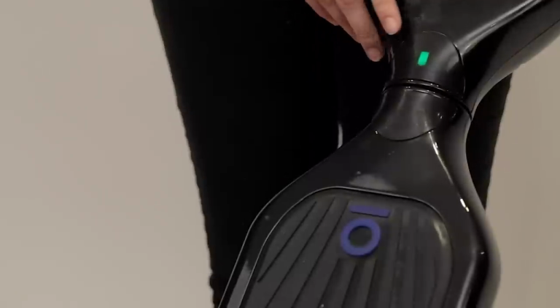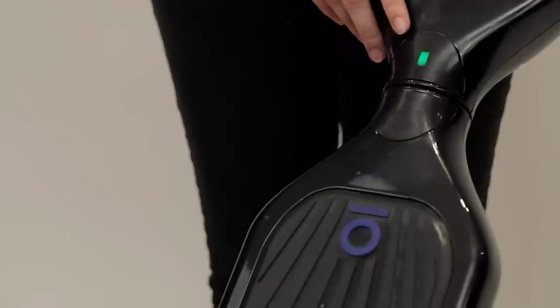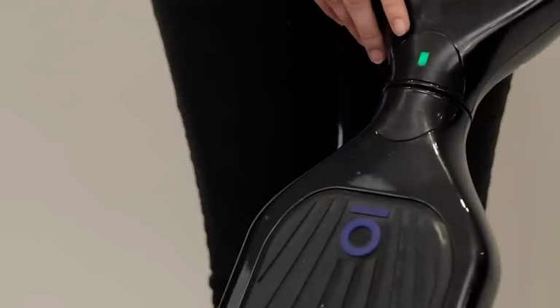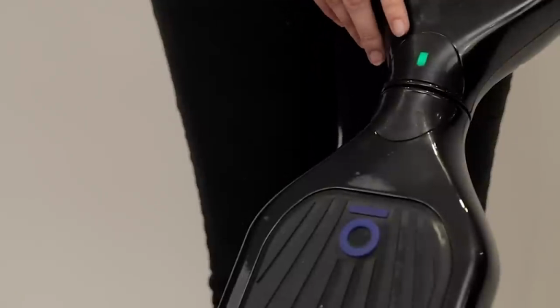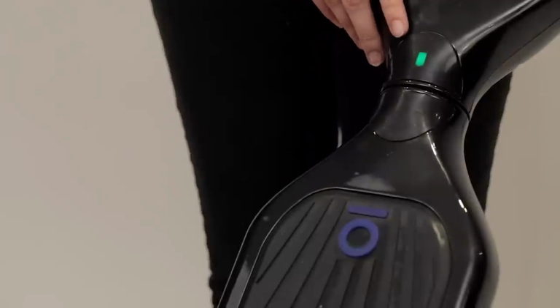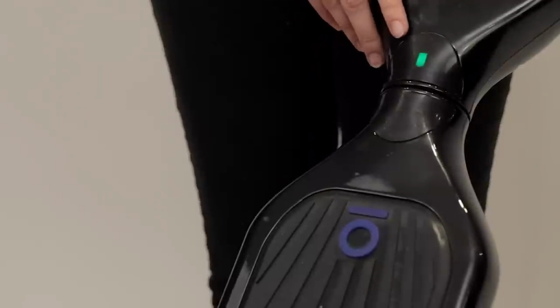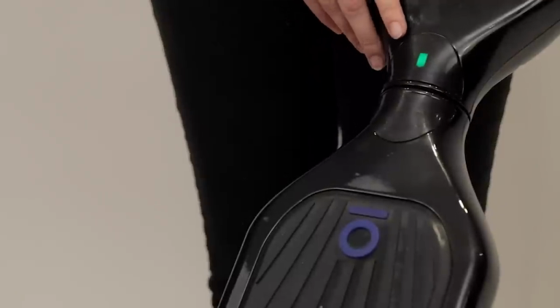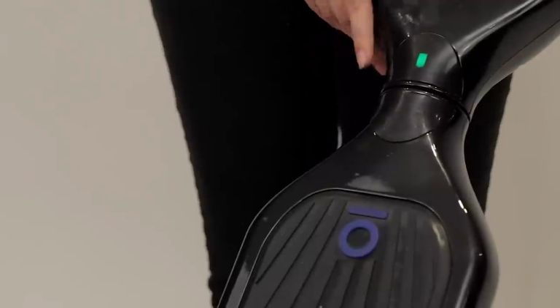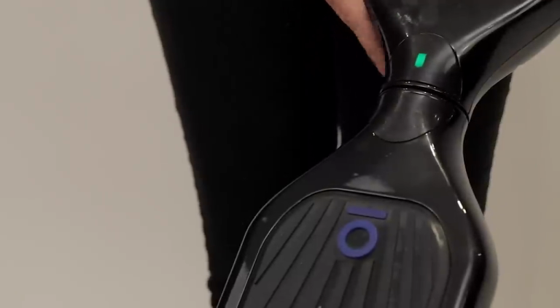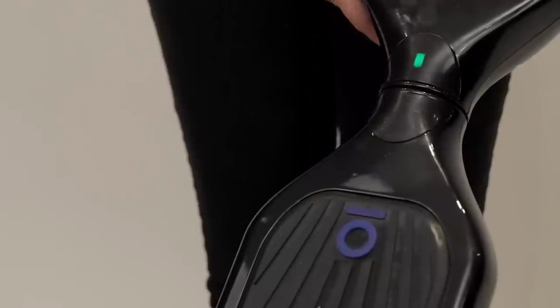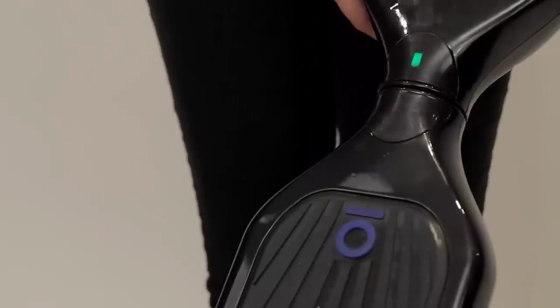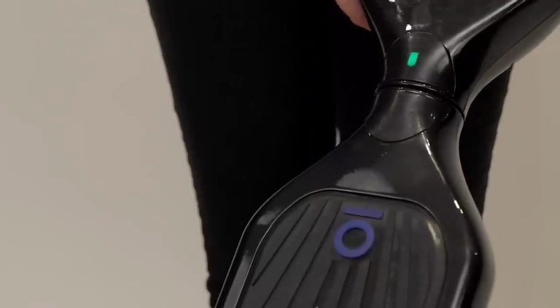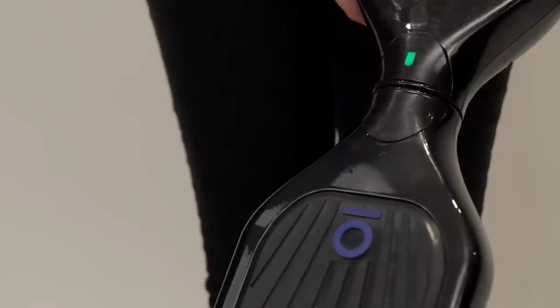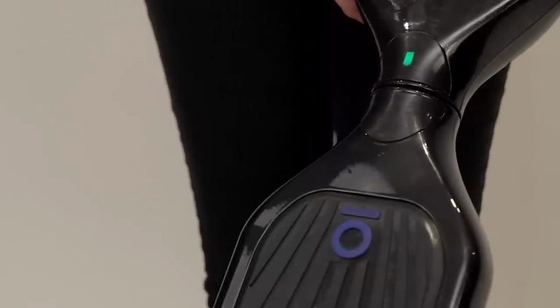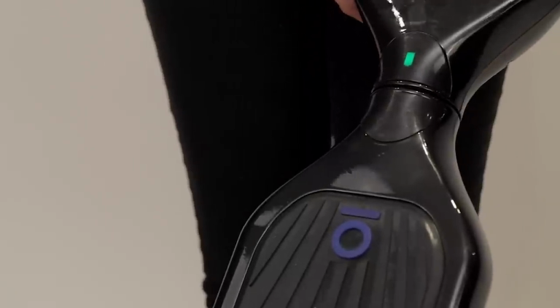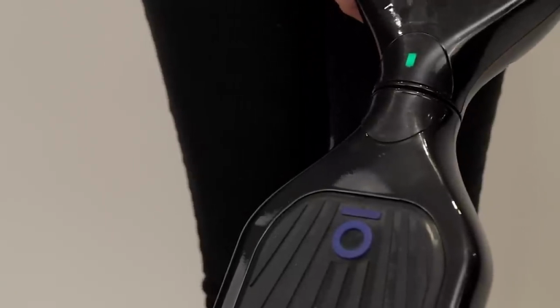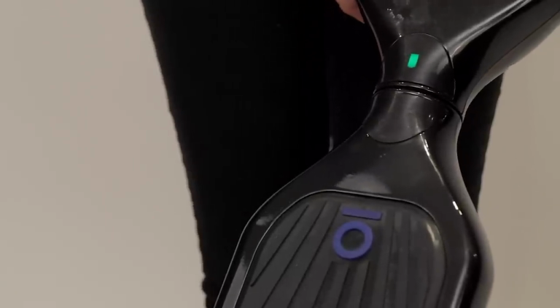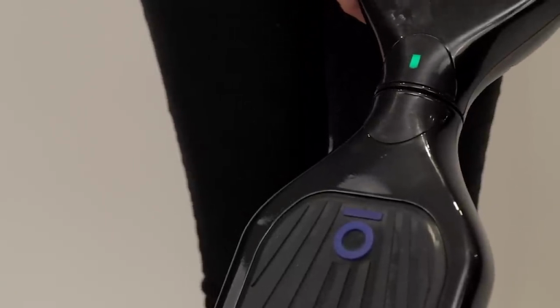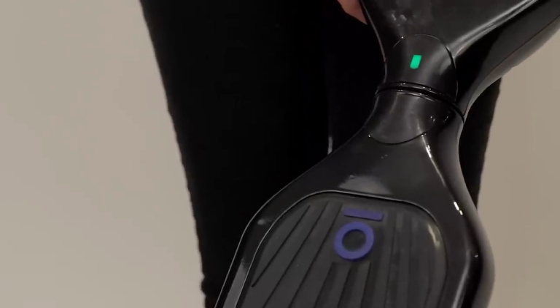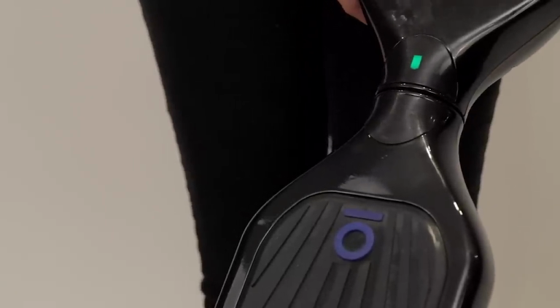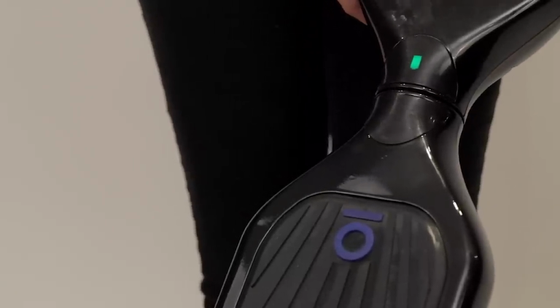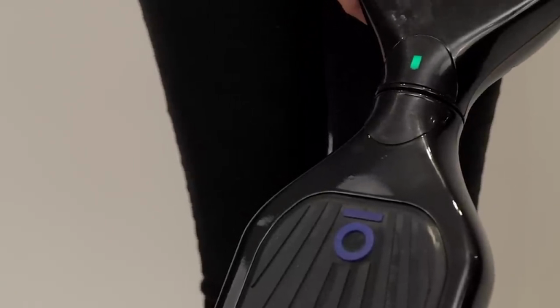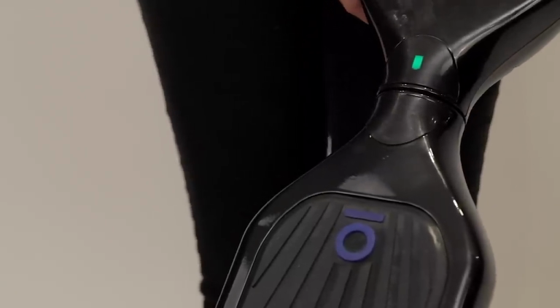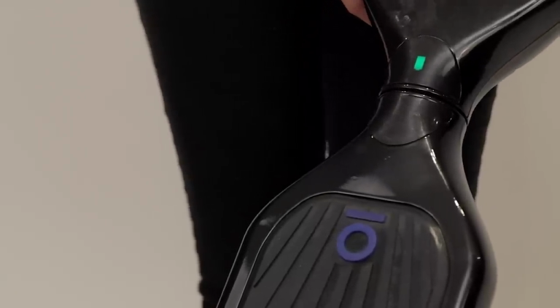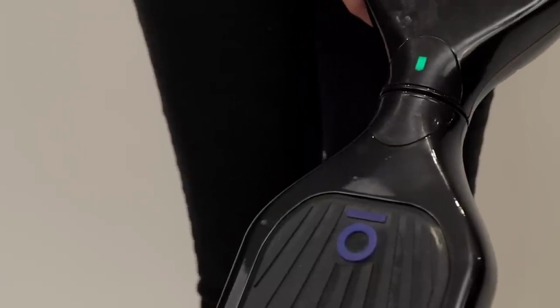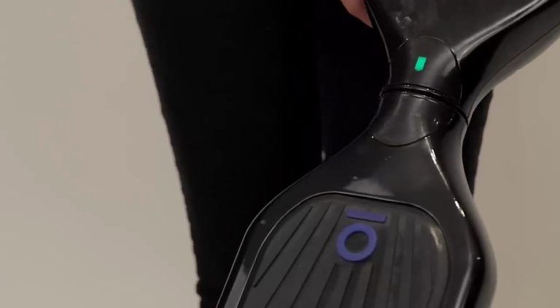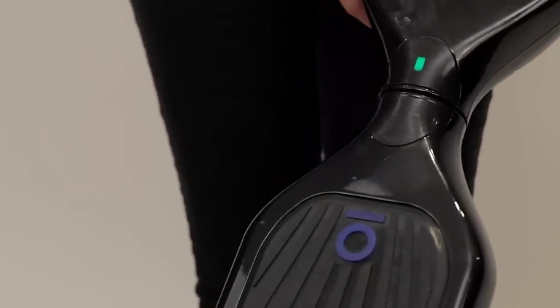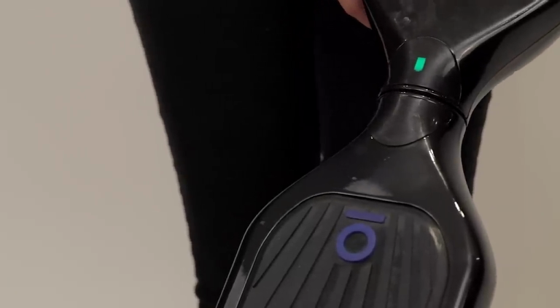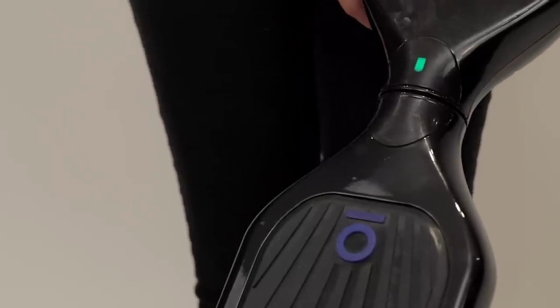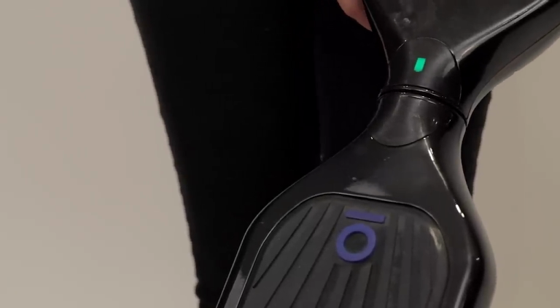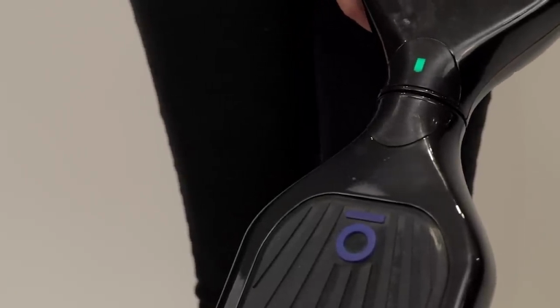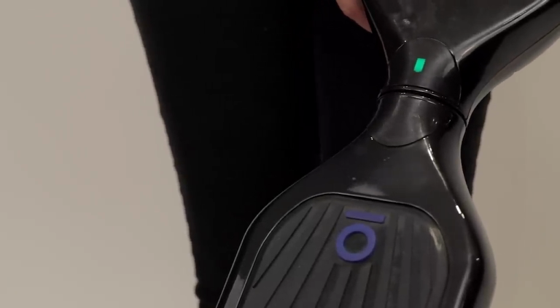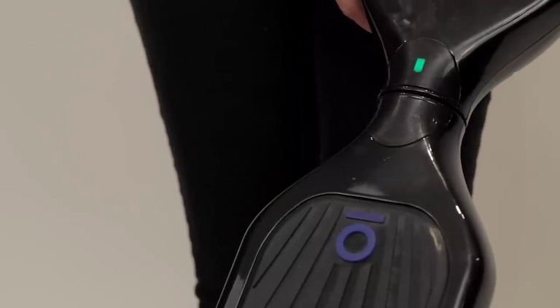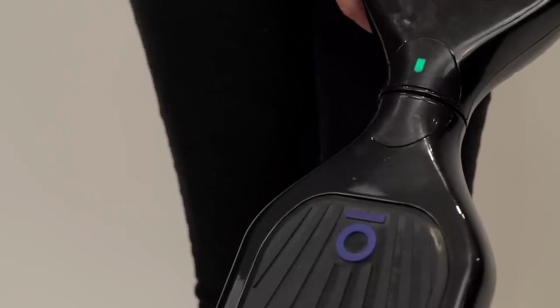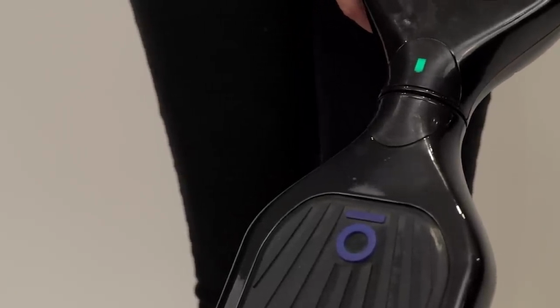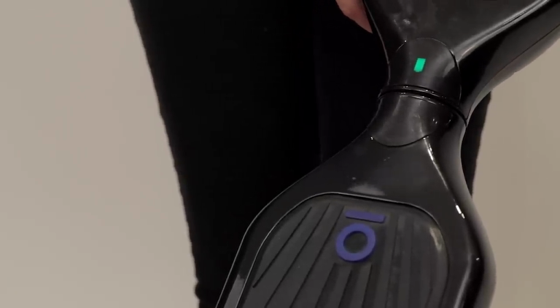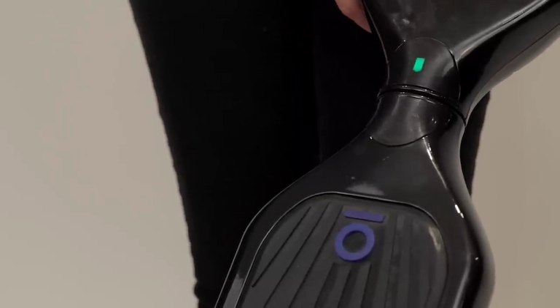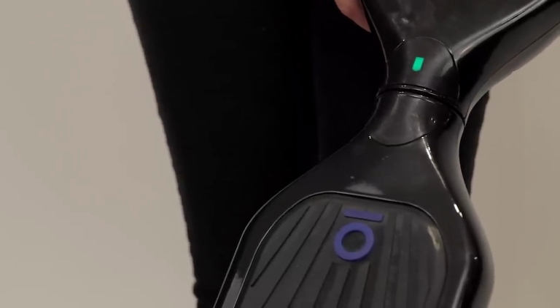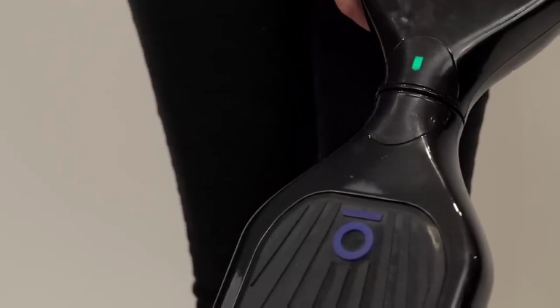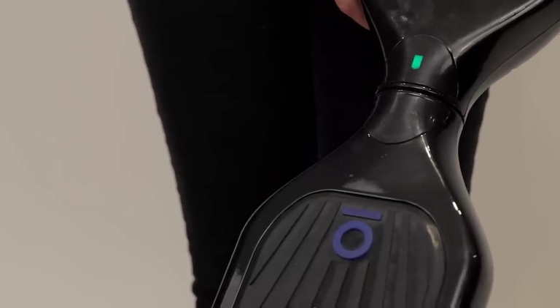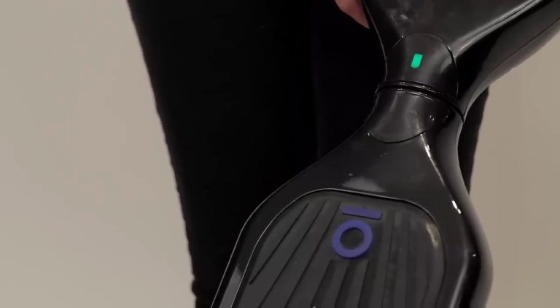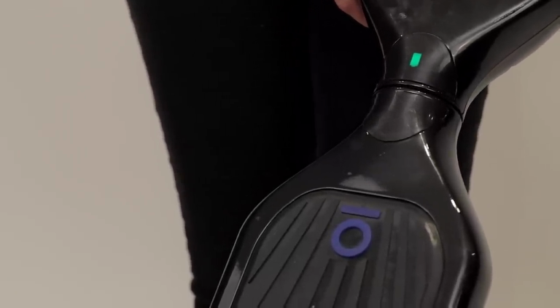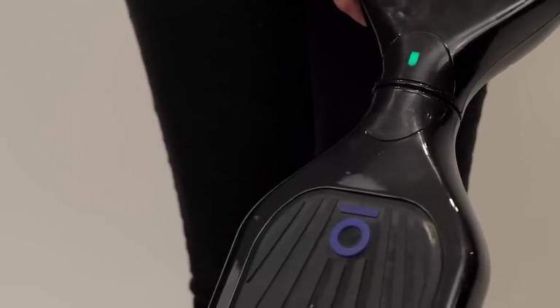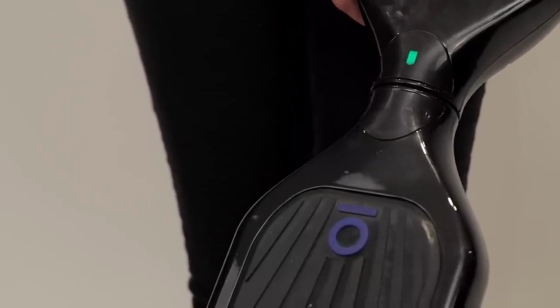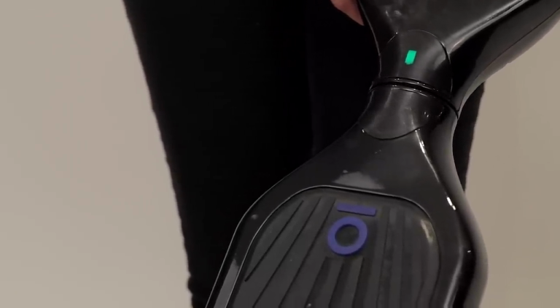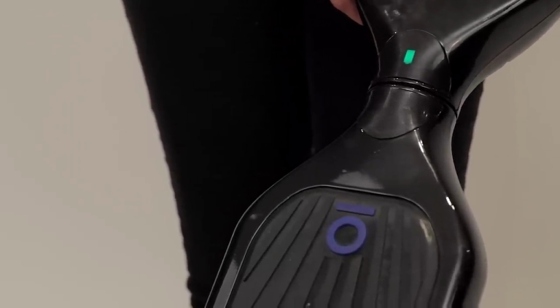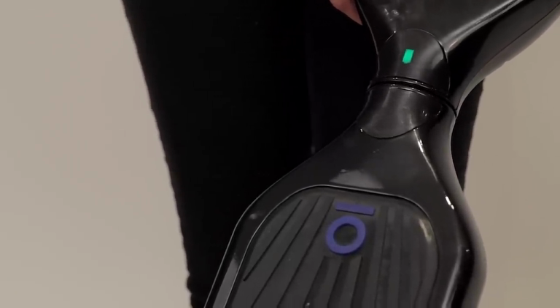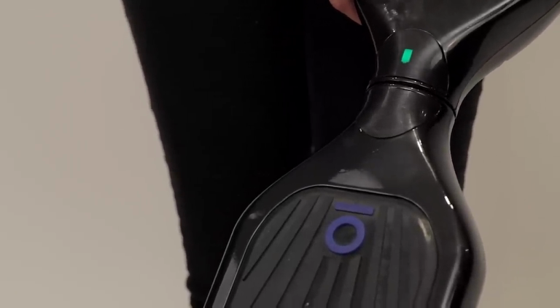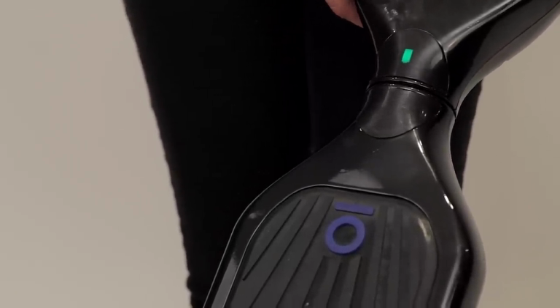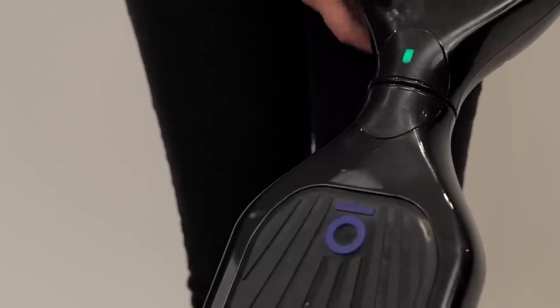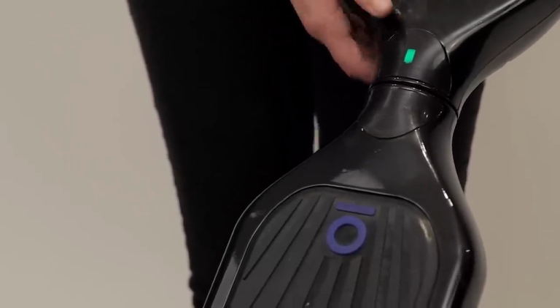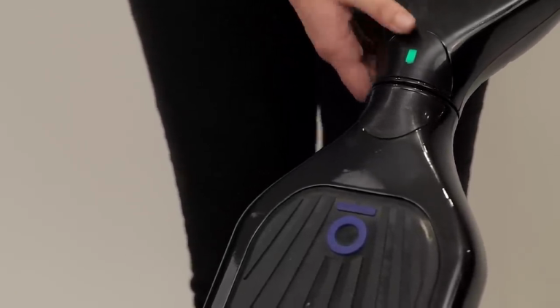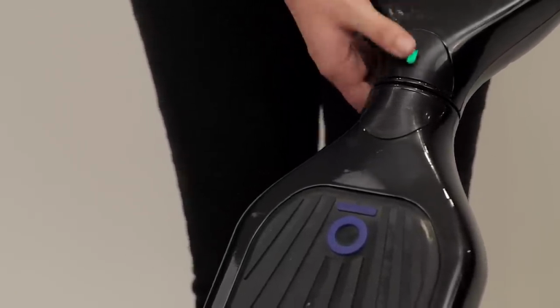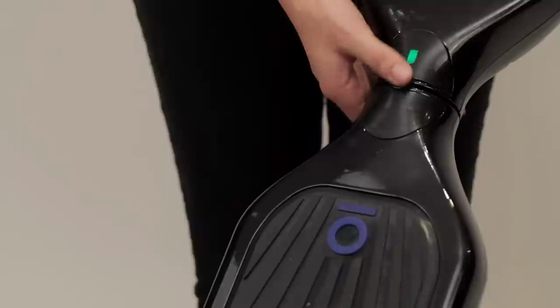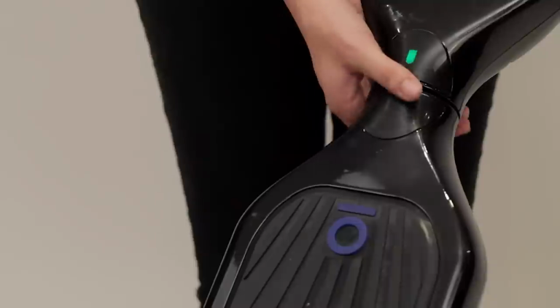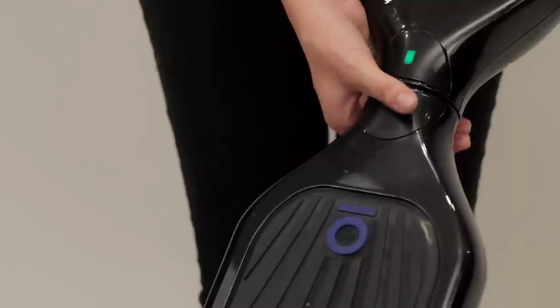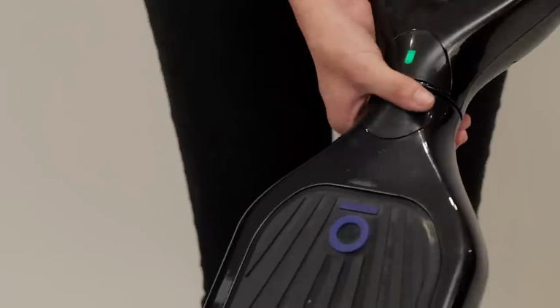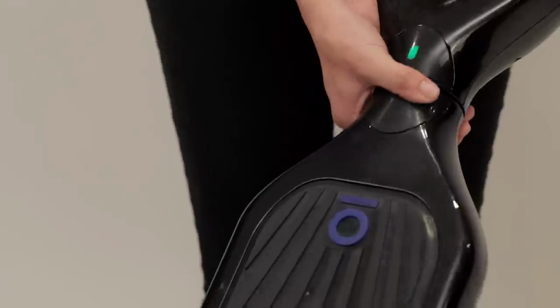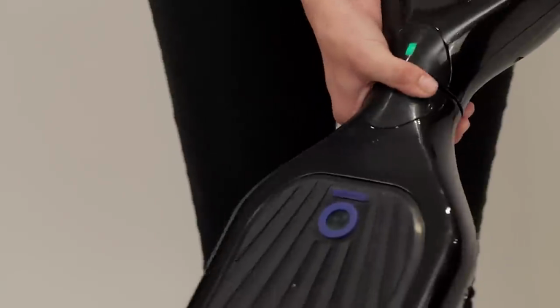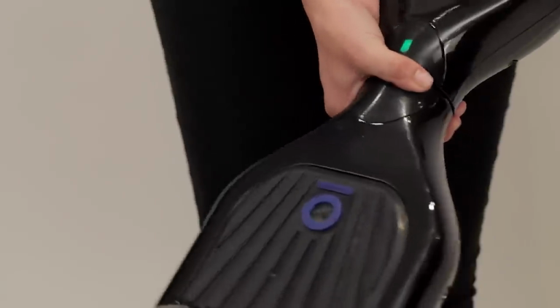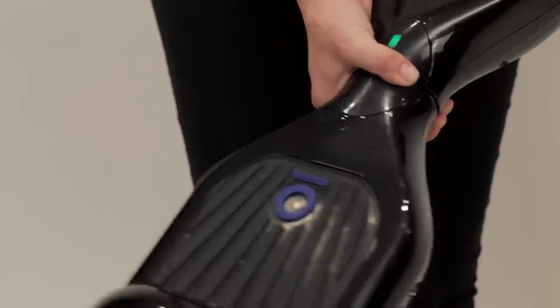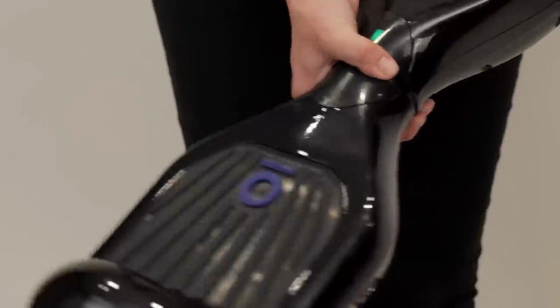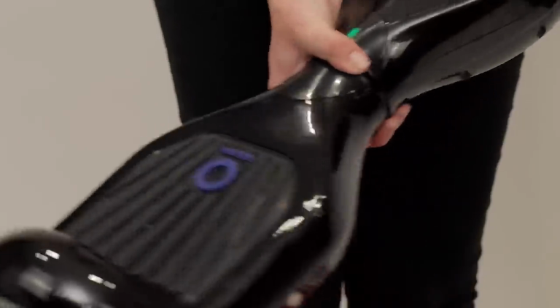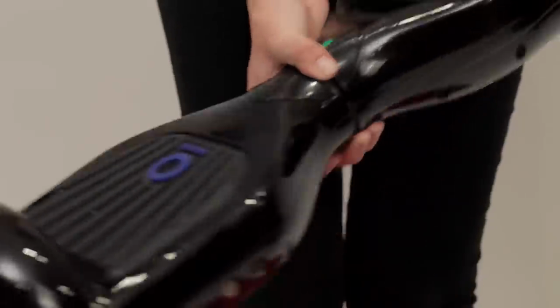Notice the battery light is green — that means it is fully charged. When it is yellow, it's halfway charged, and when it's red, you need to plug it in.